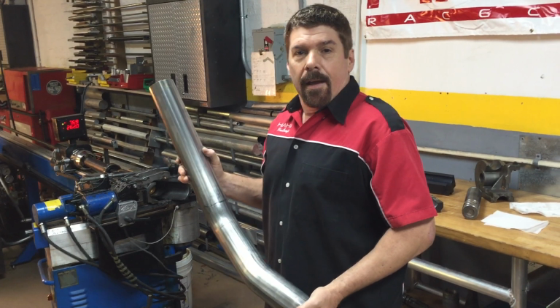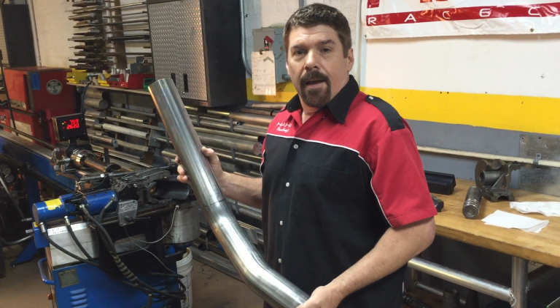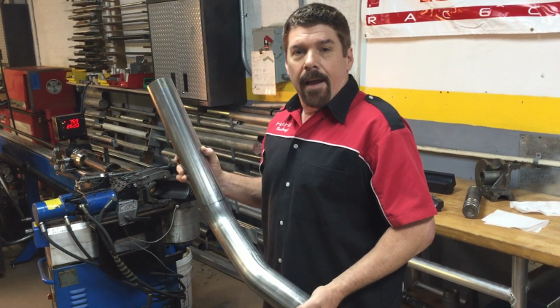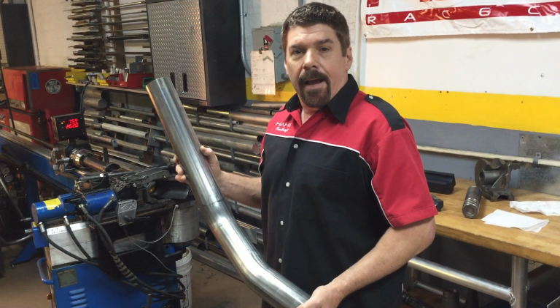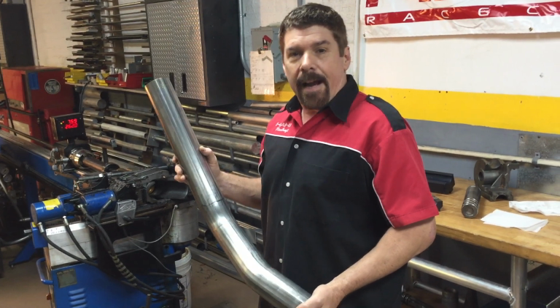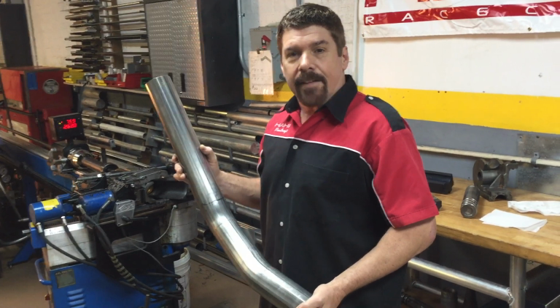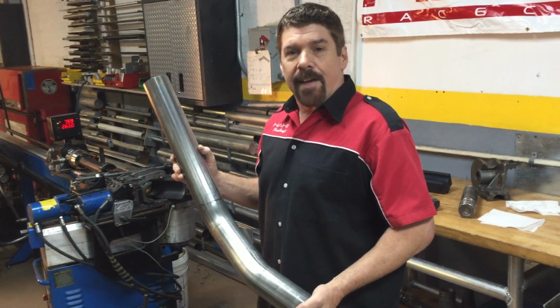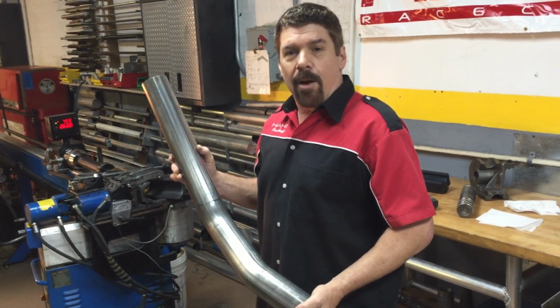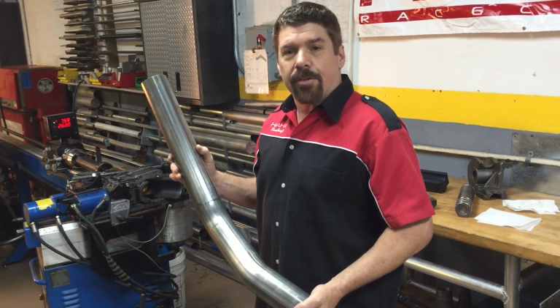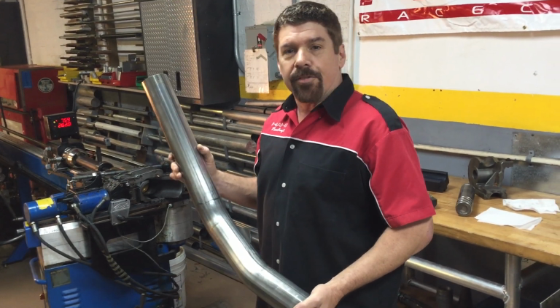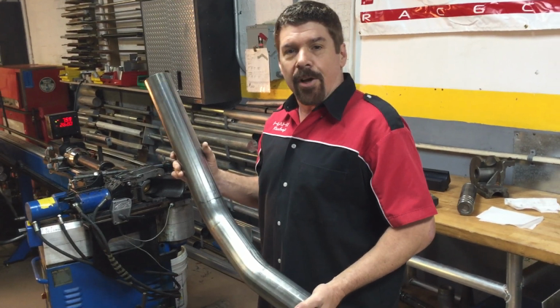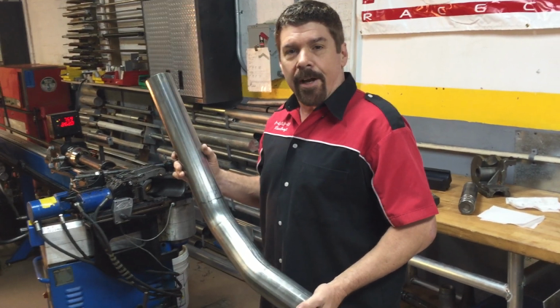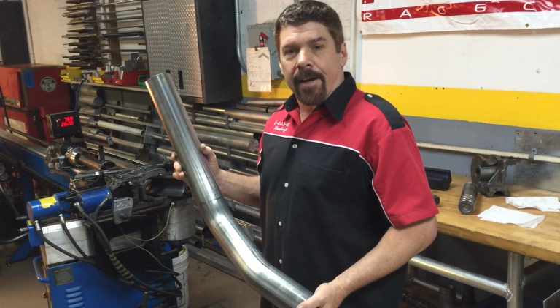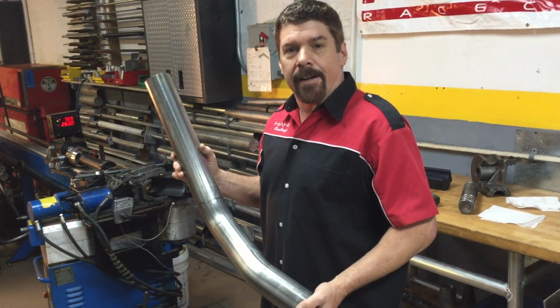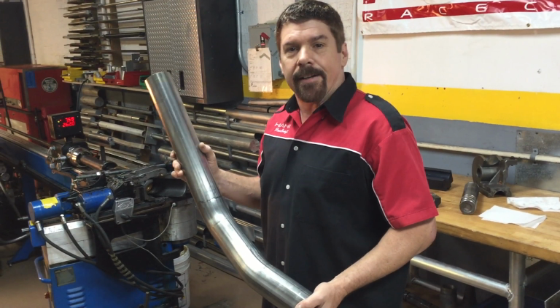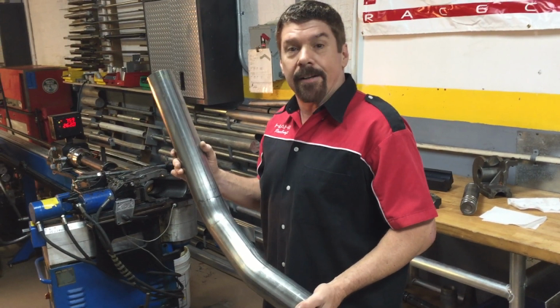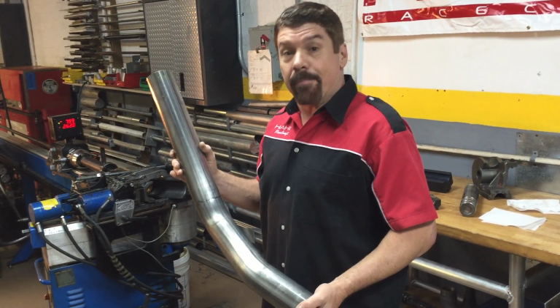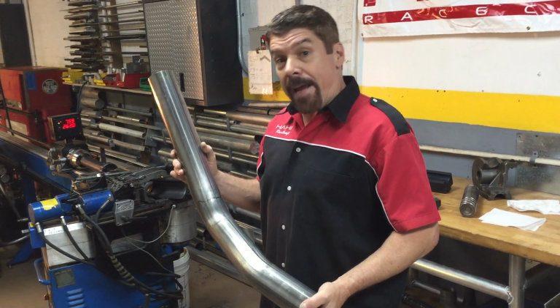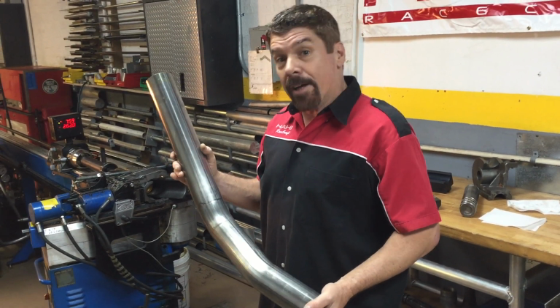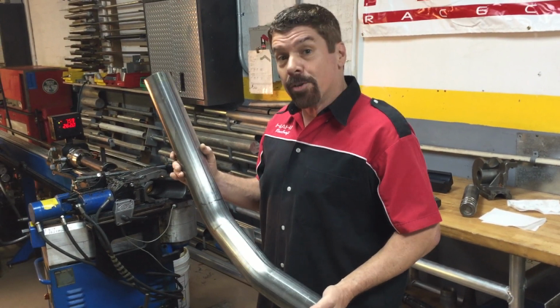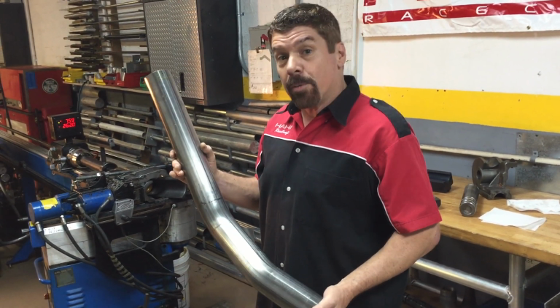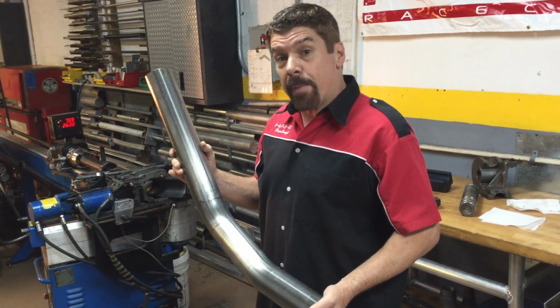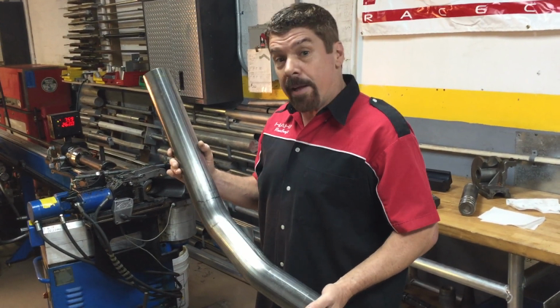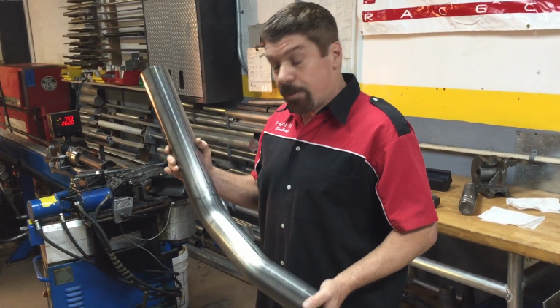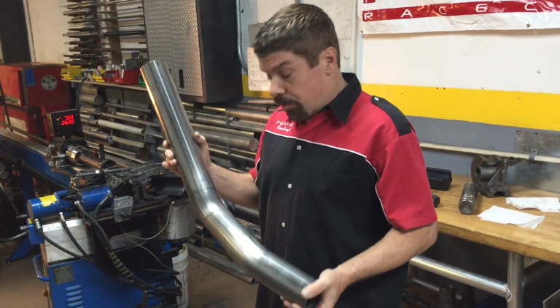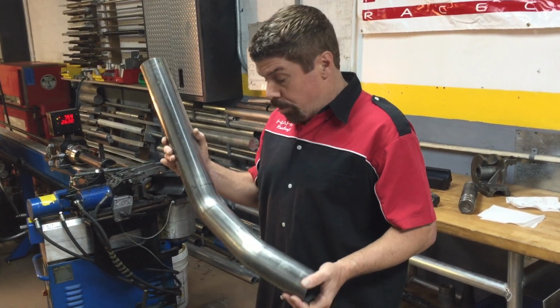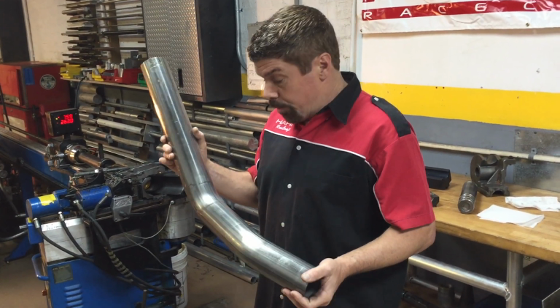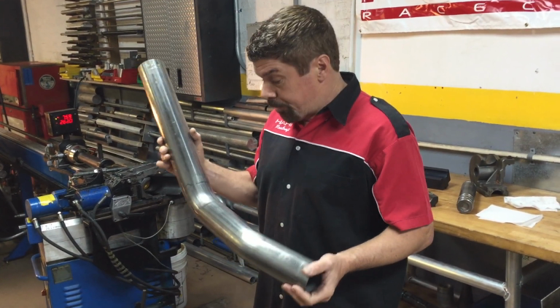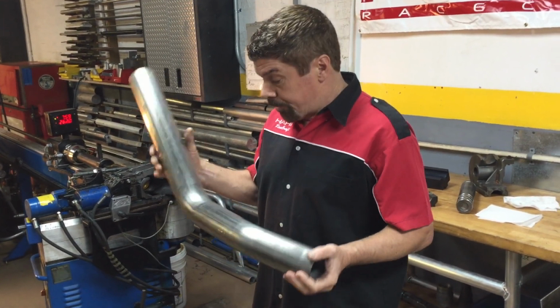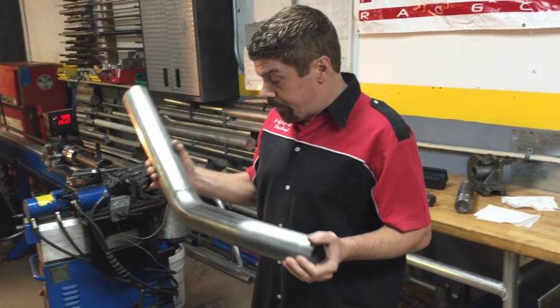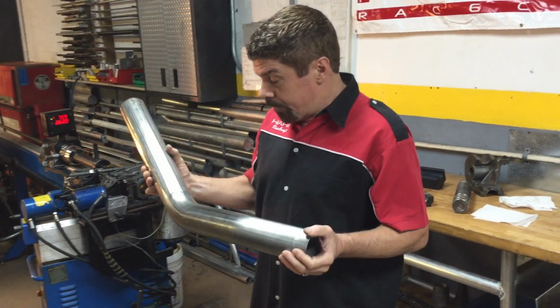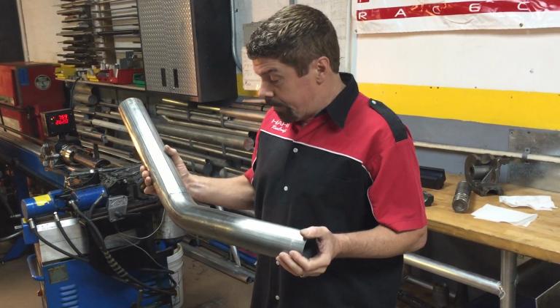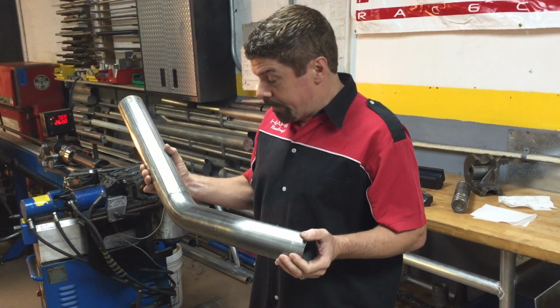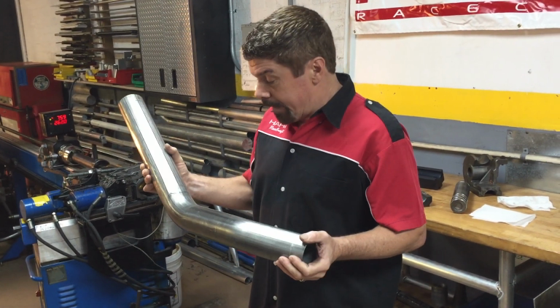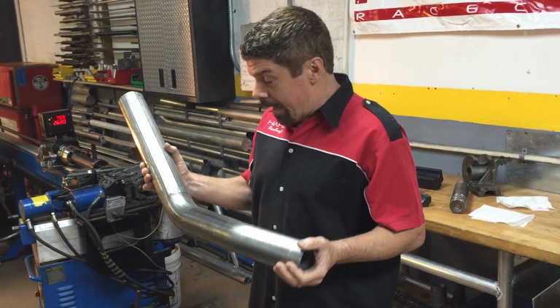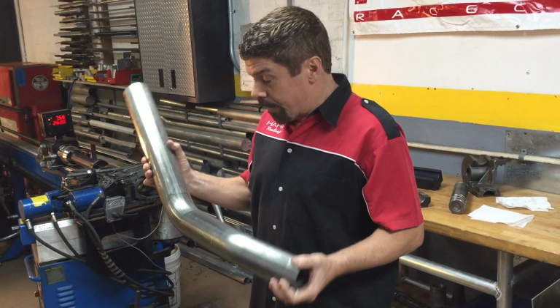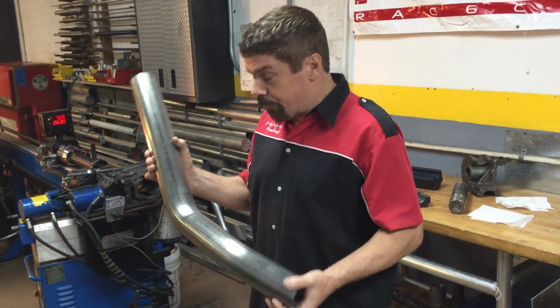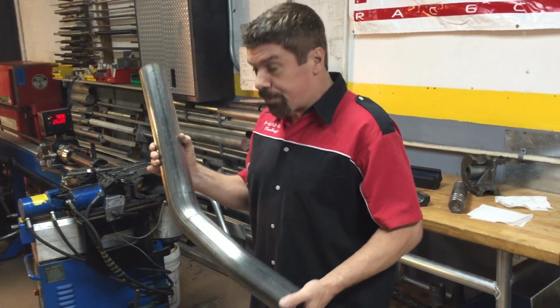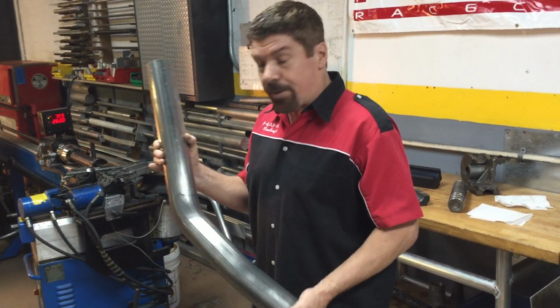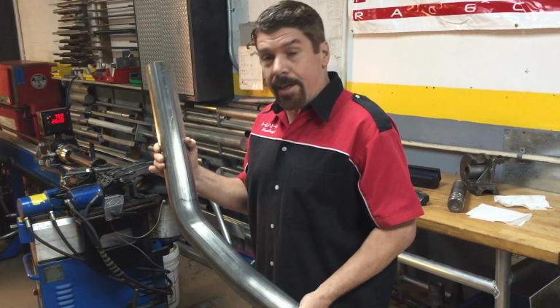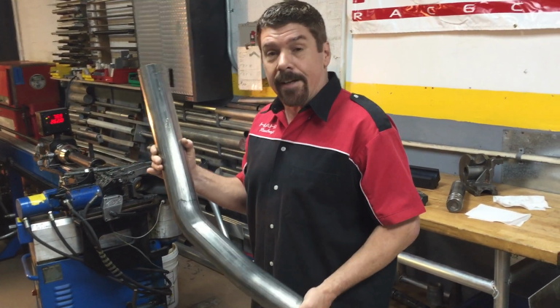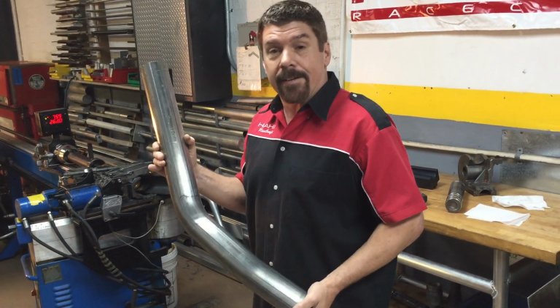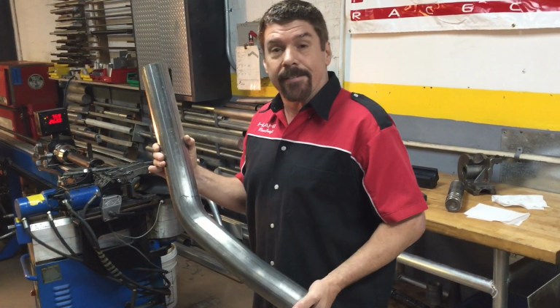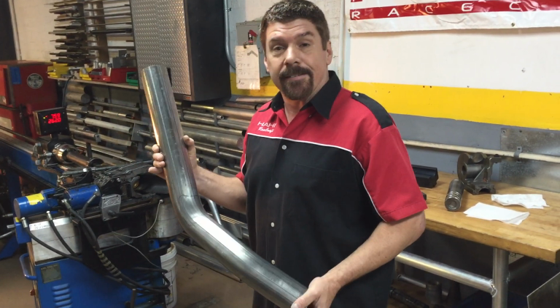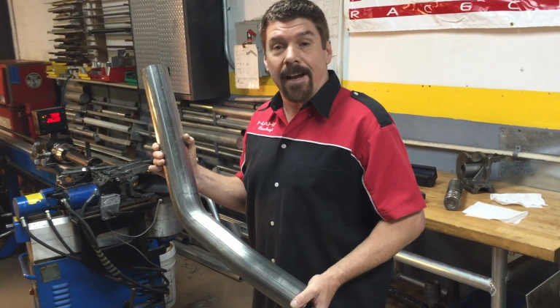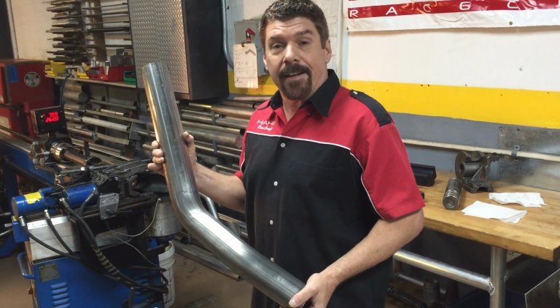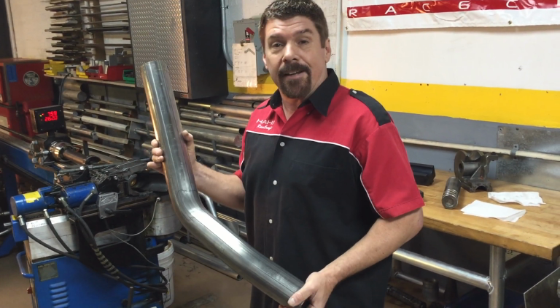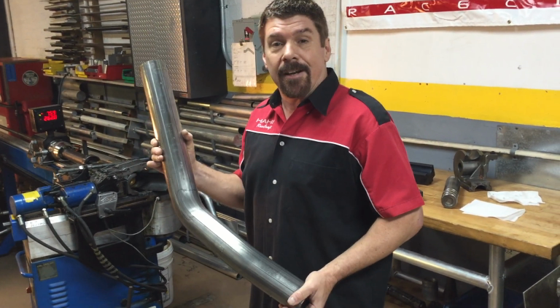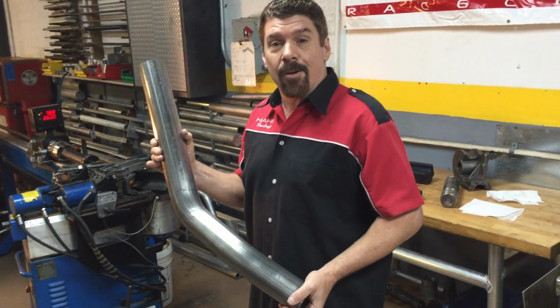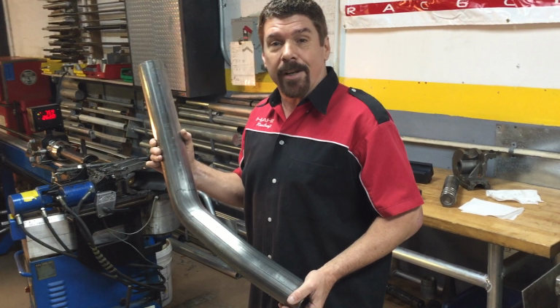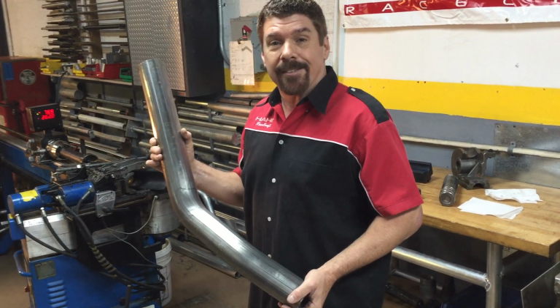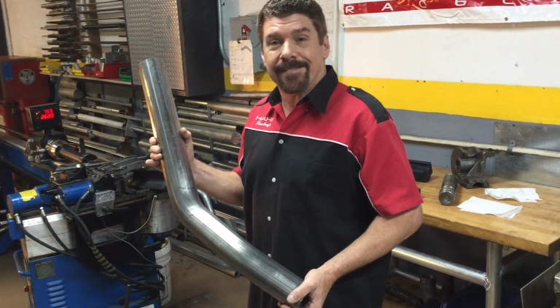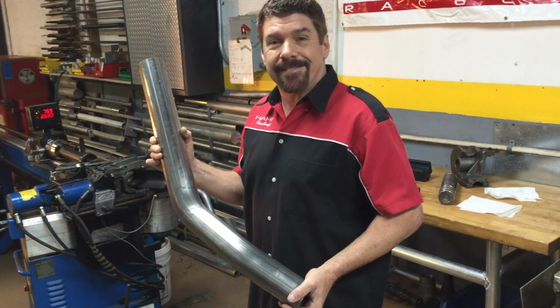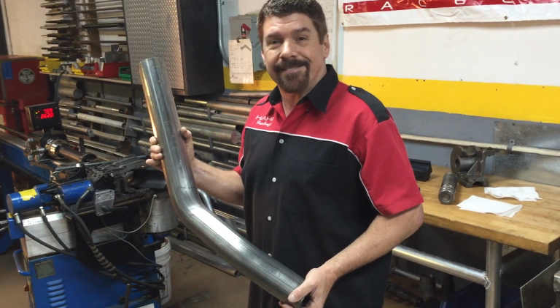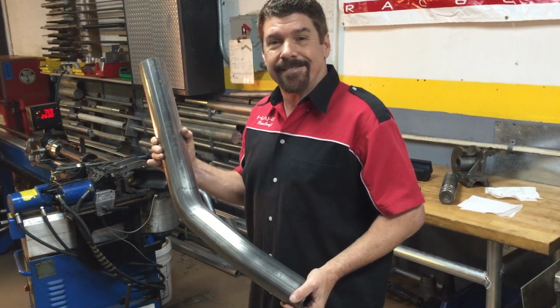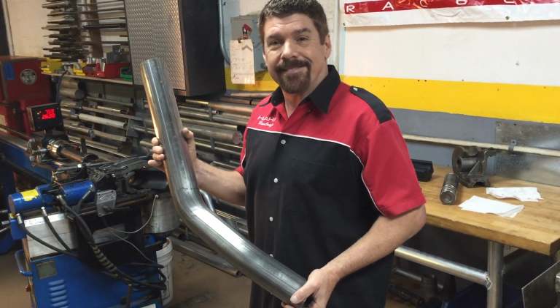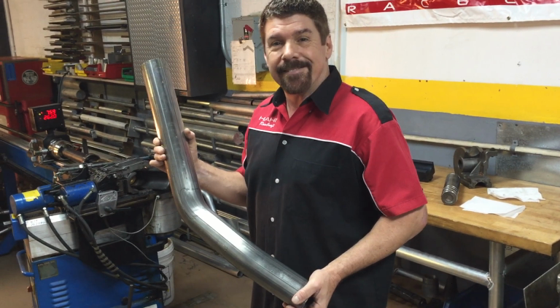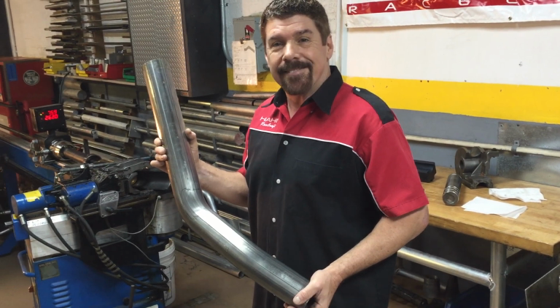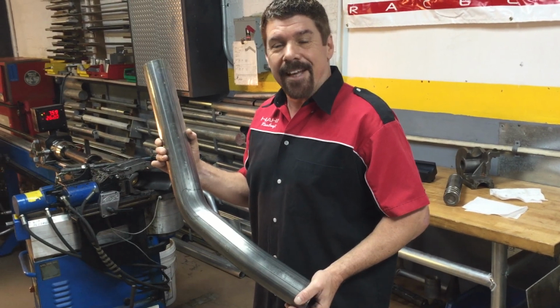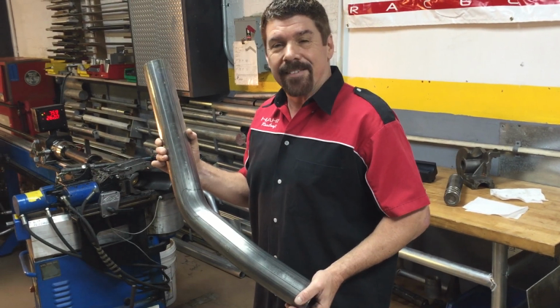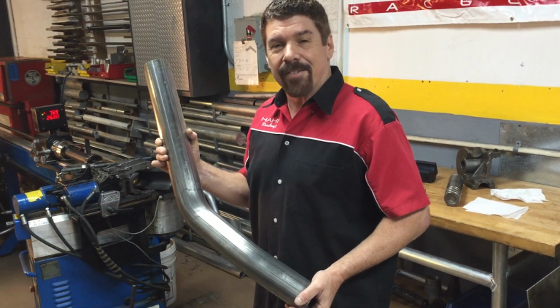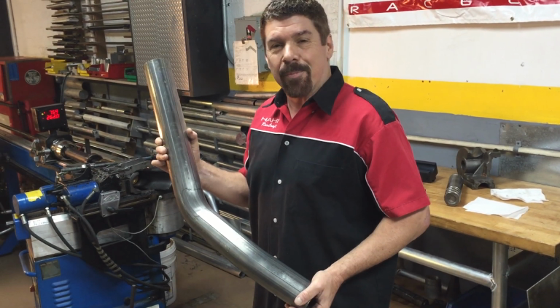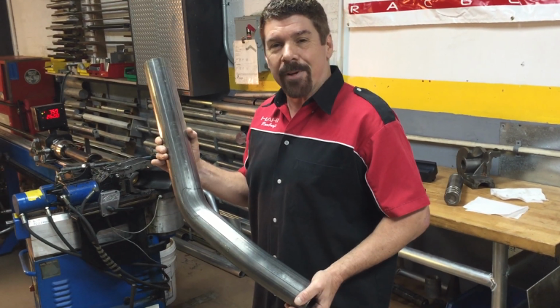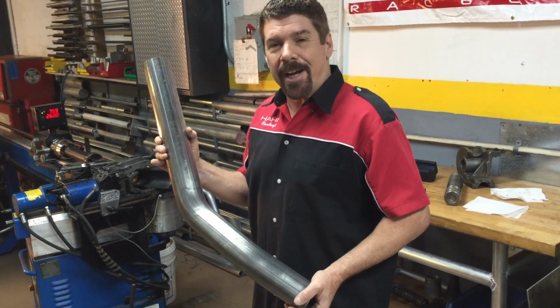And that's how it's done. Mandrel bent tubes — now you've seen it, now you know it. Thanks, everybody.